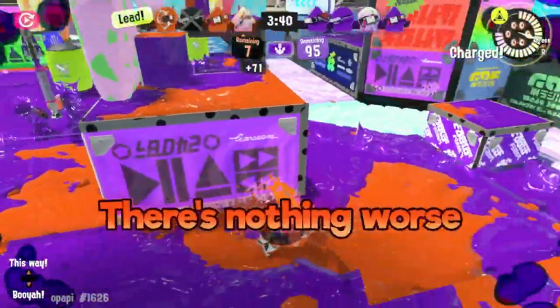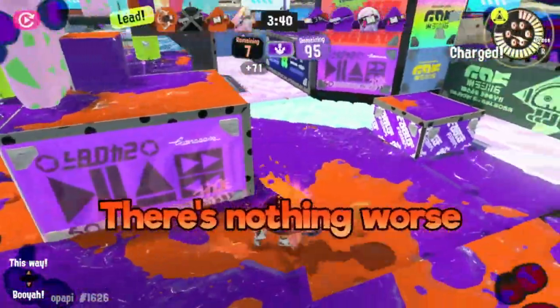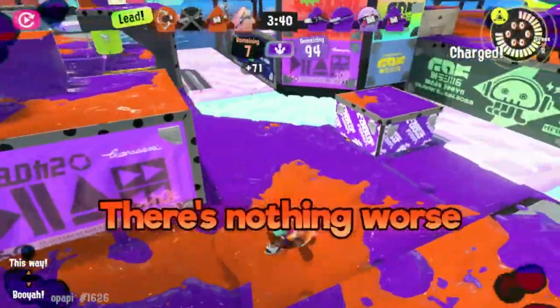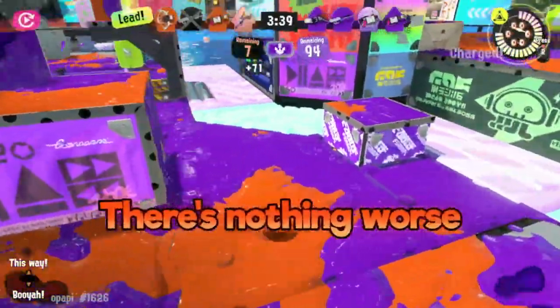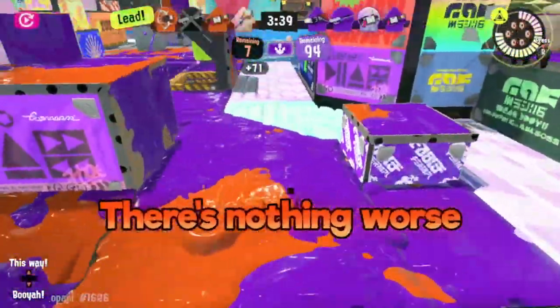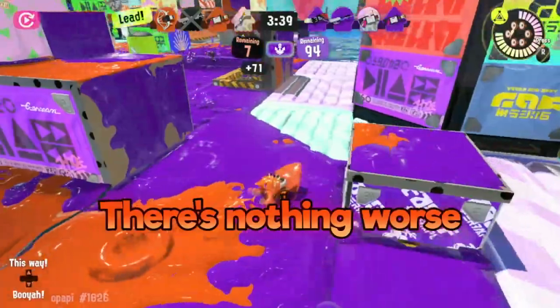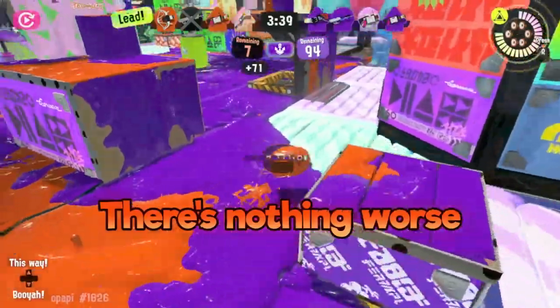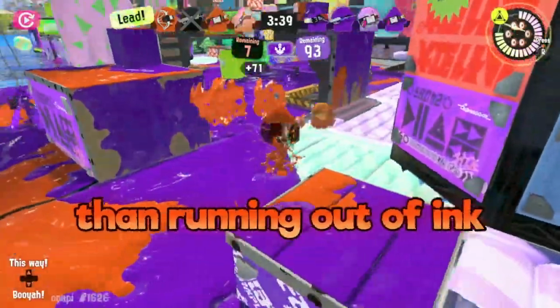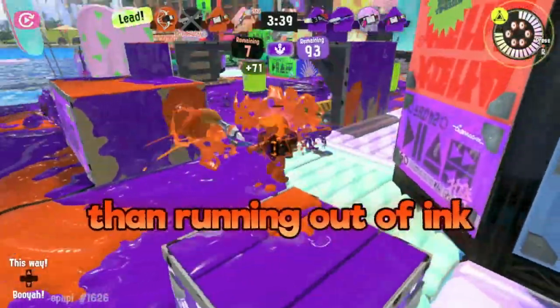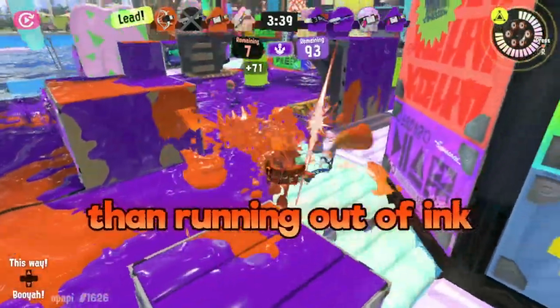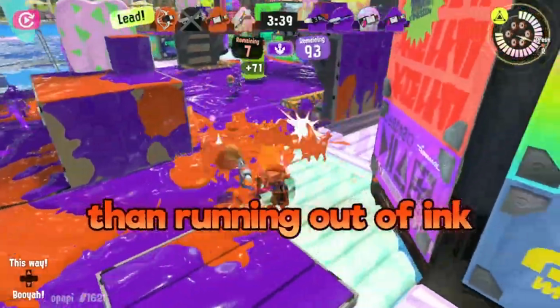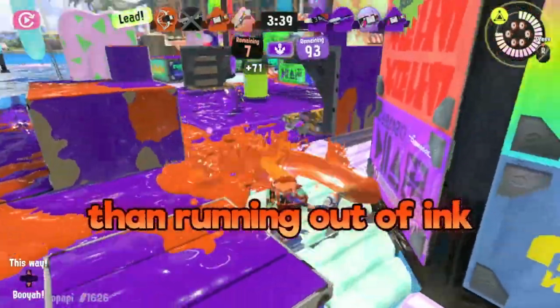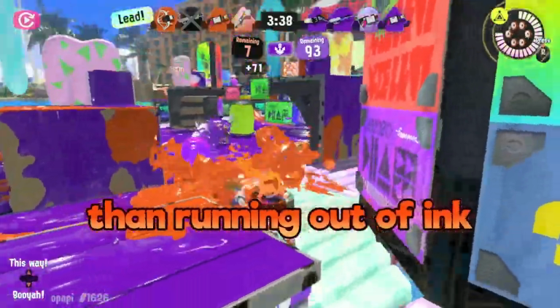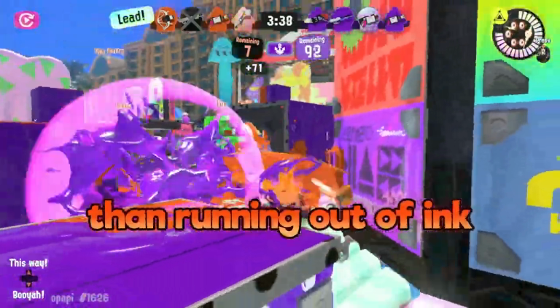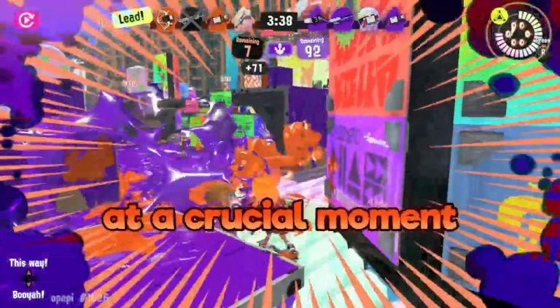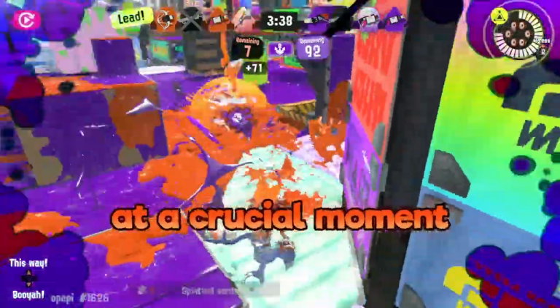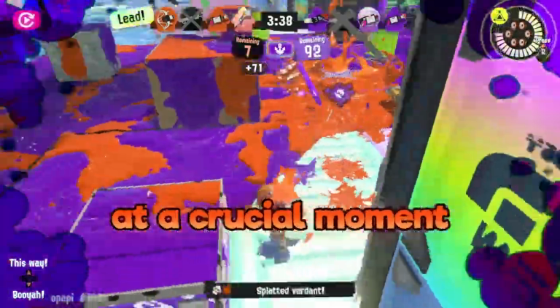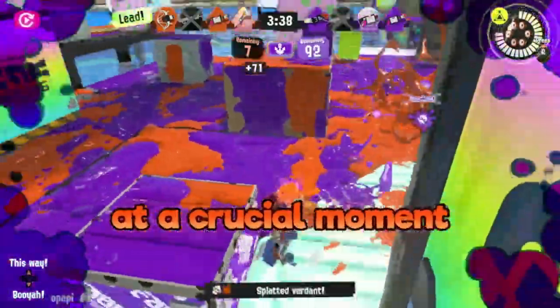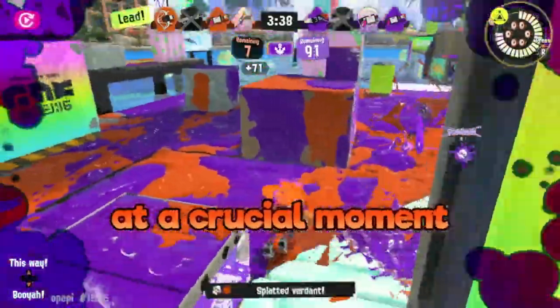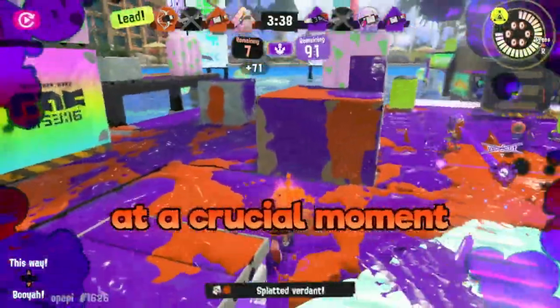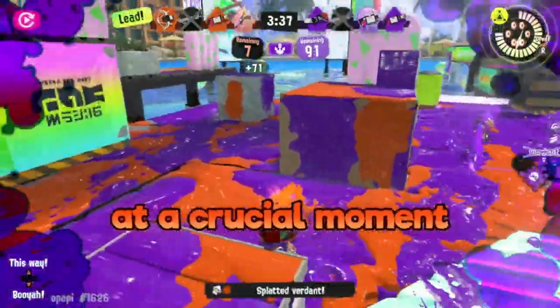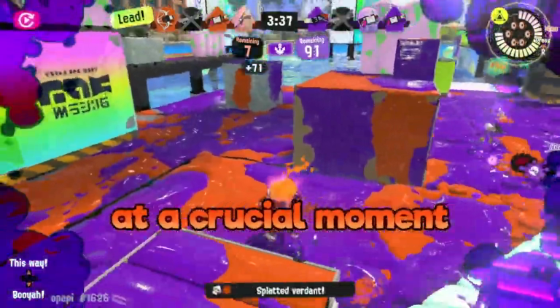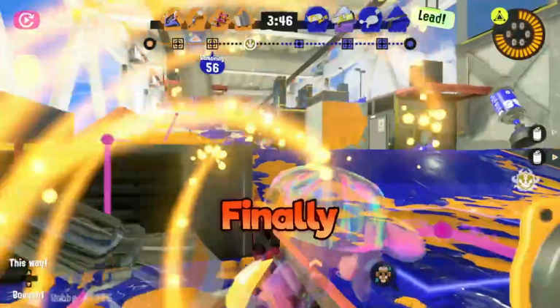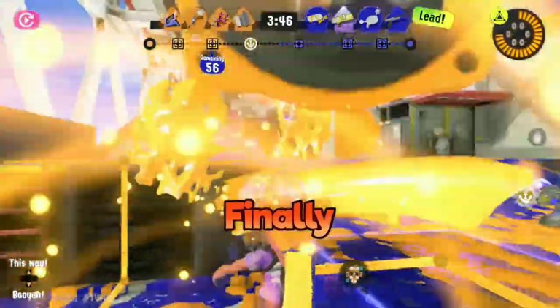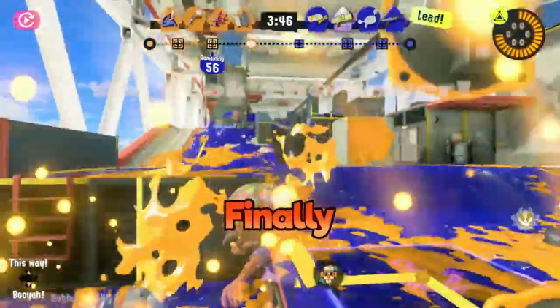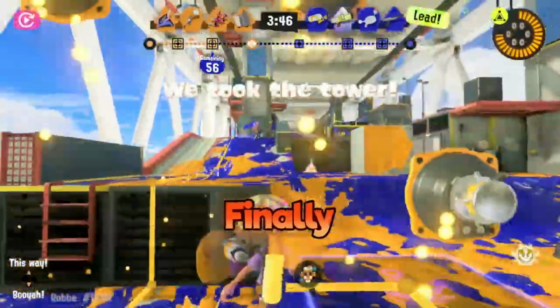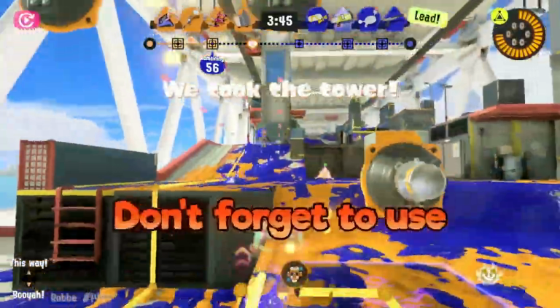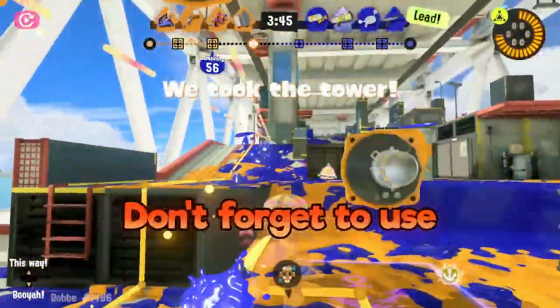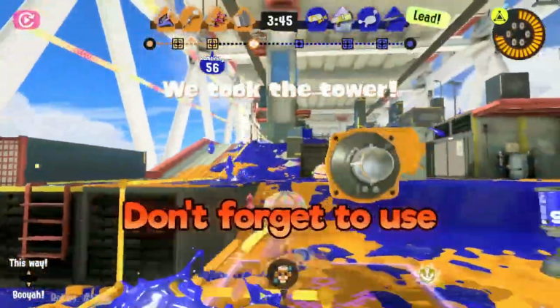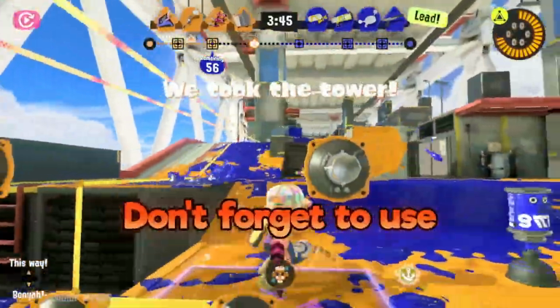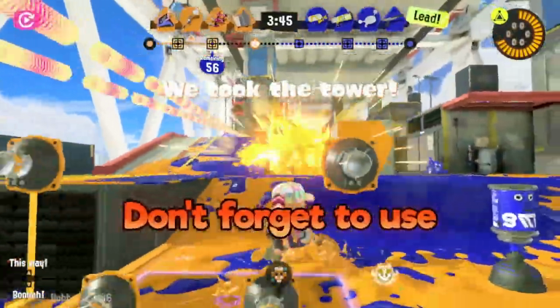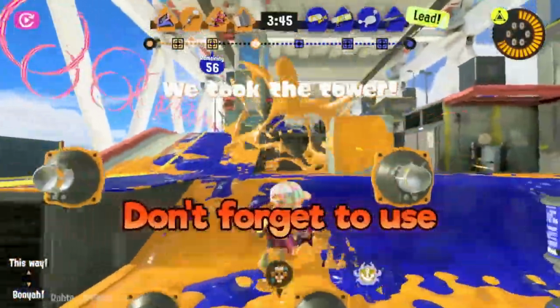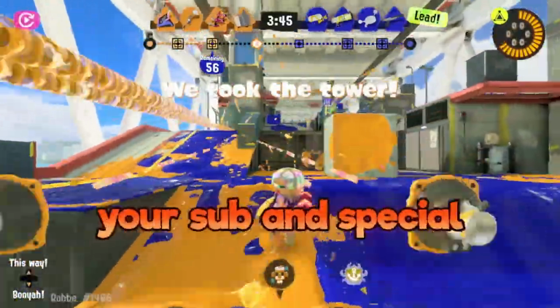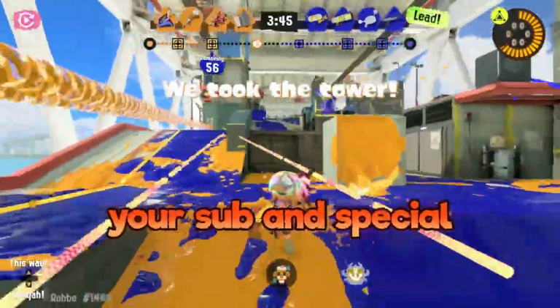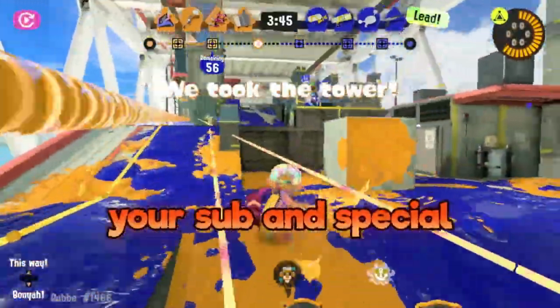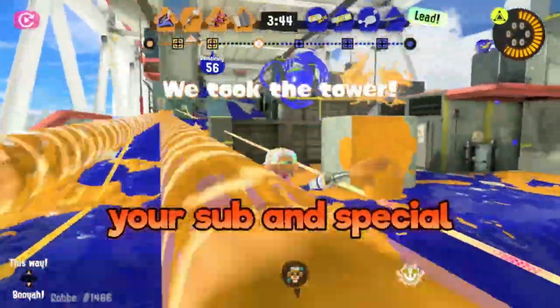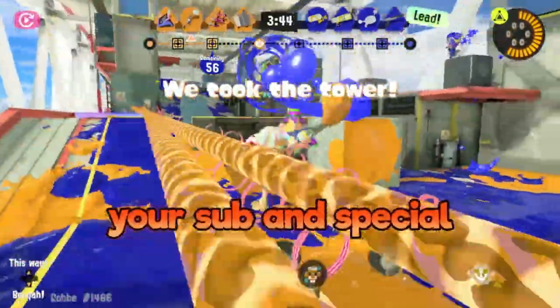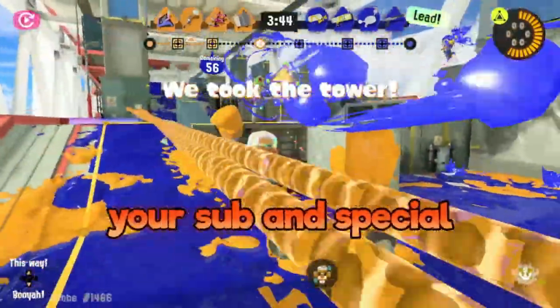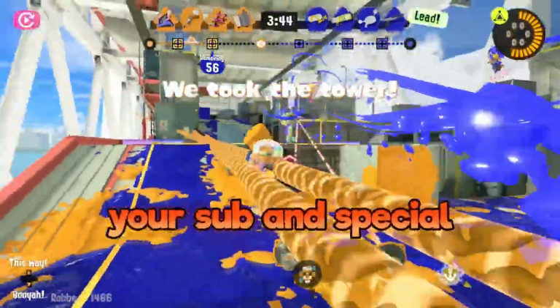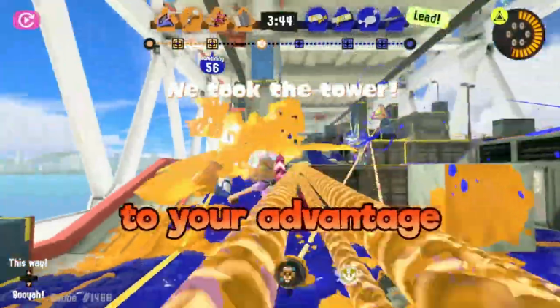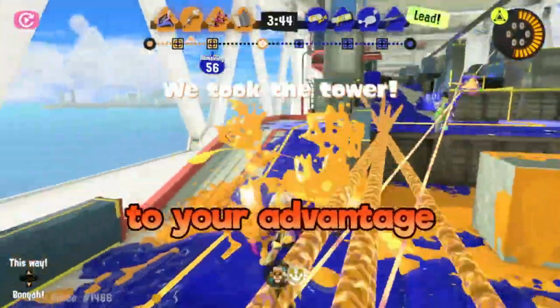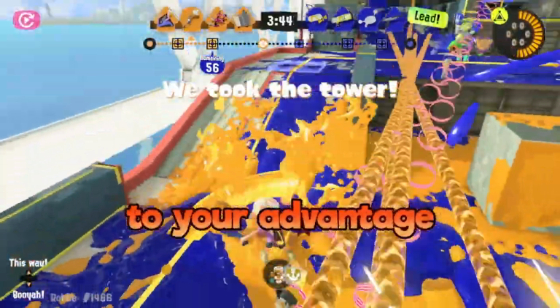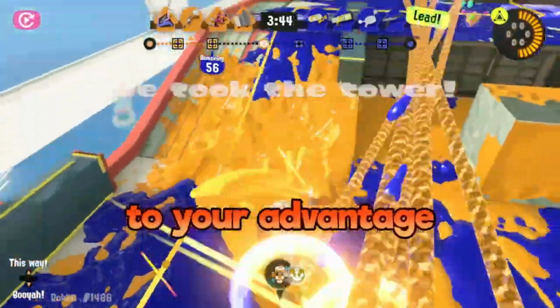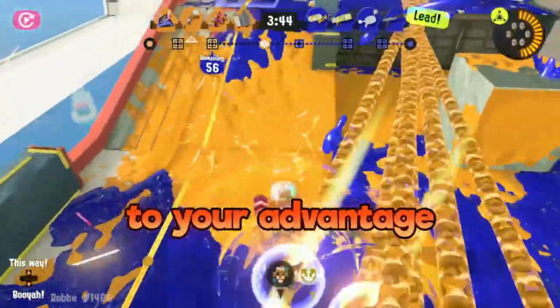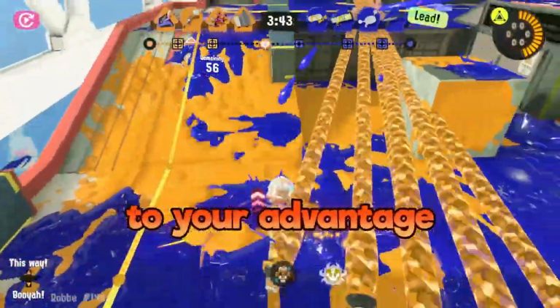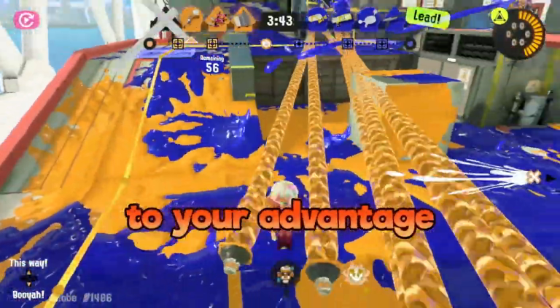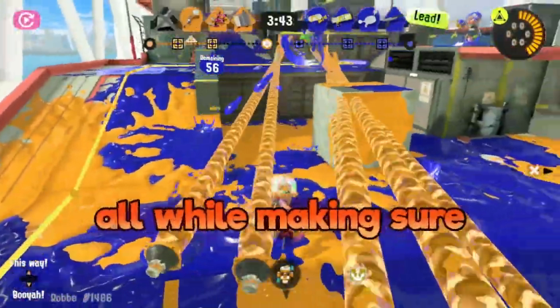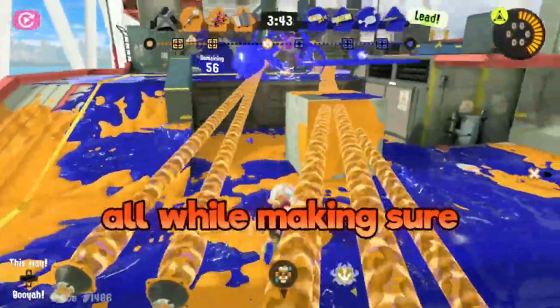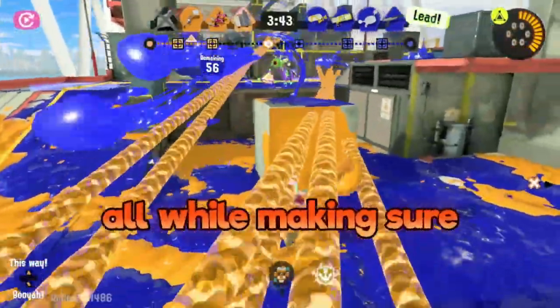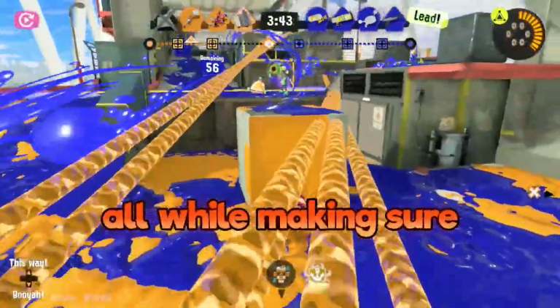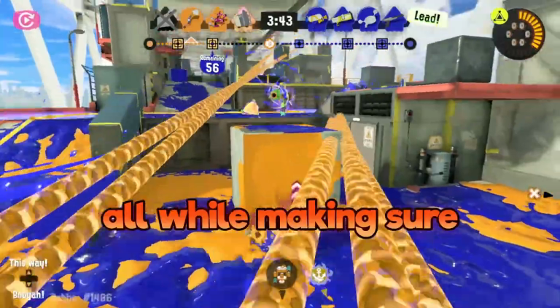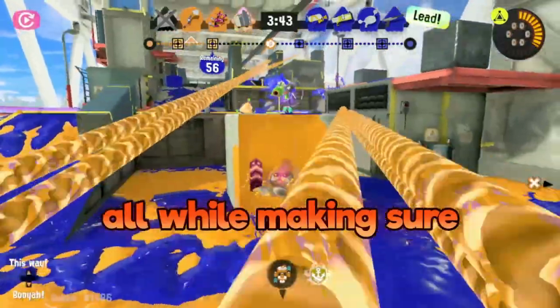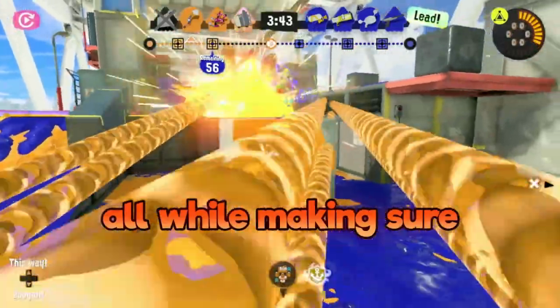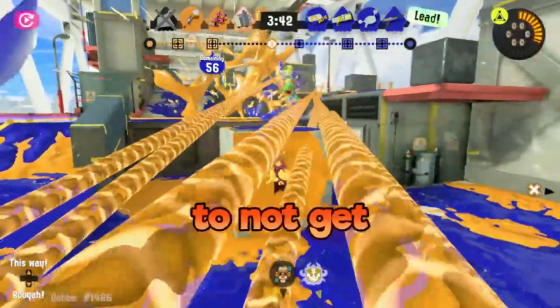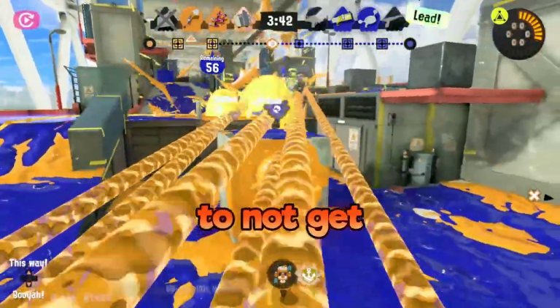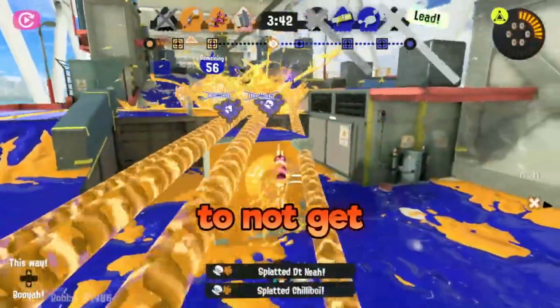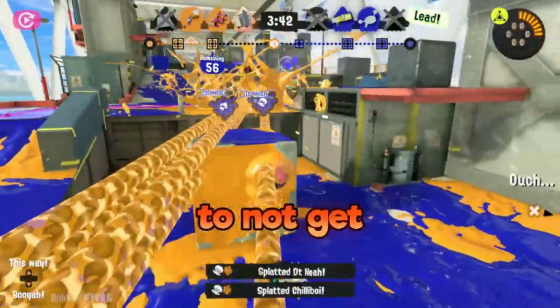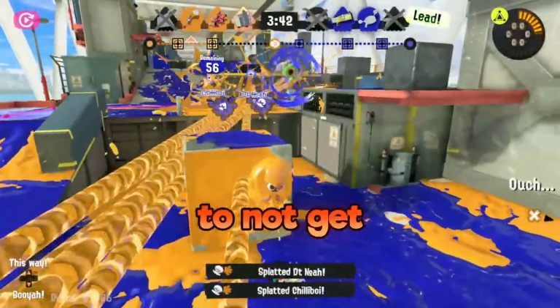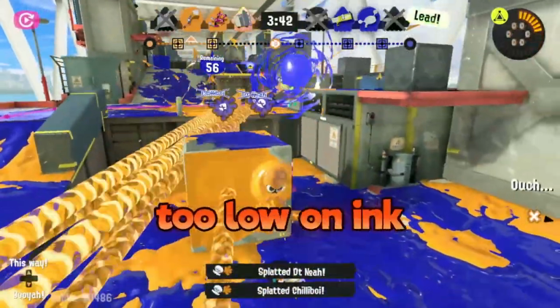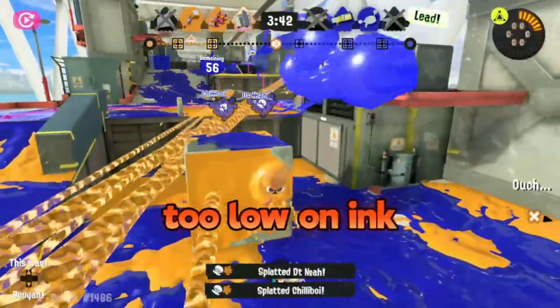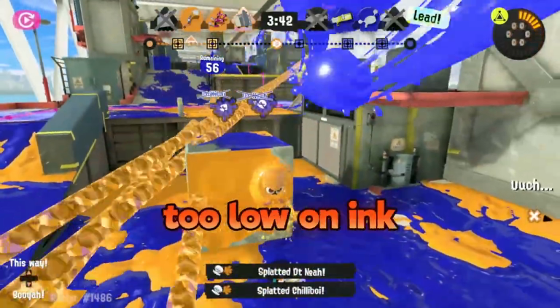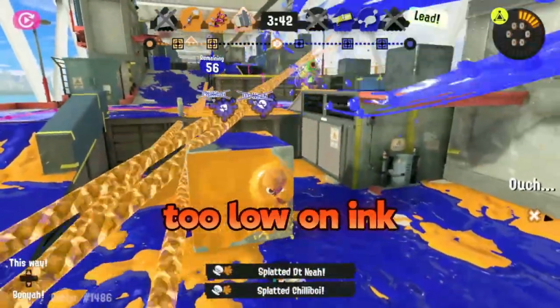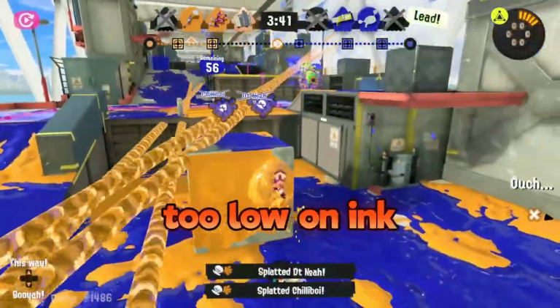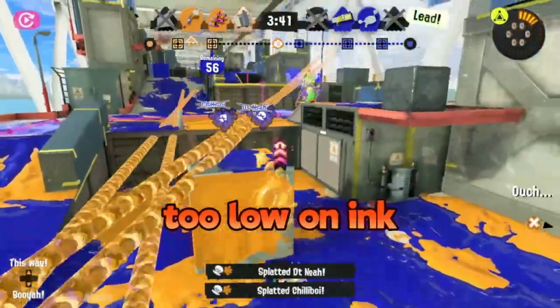There's nothing worse than running out of ink at a crucial moment. Finally, don't forget to use your sub and special to your advantage, all while making sure to not get too low on ink.